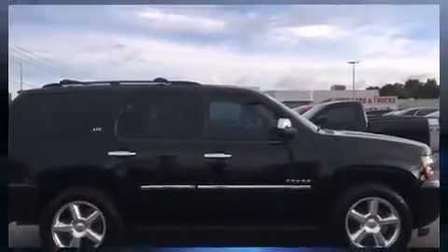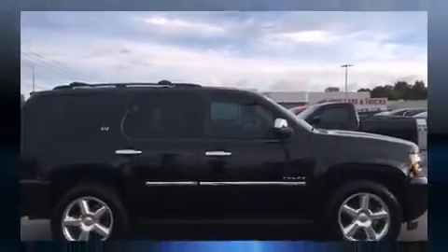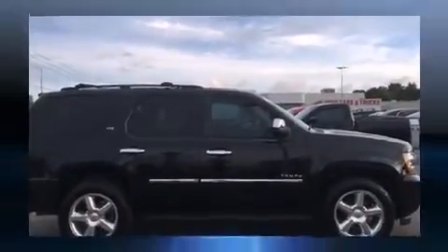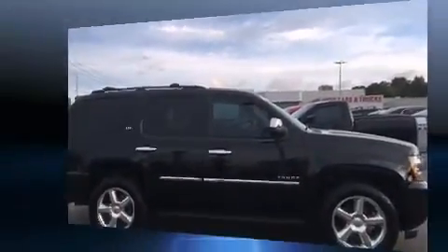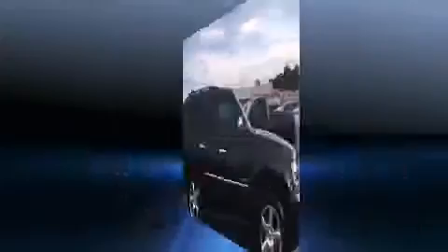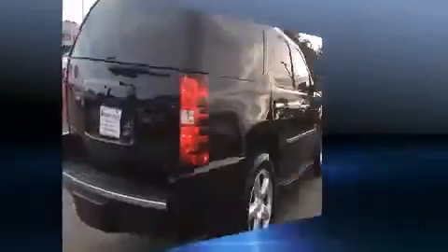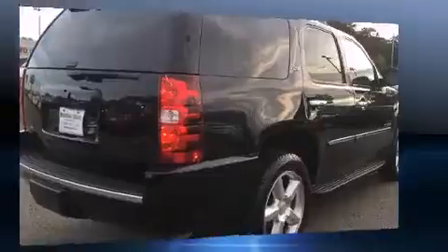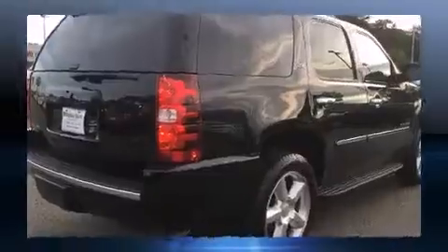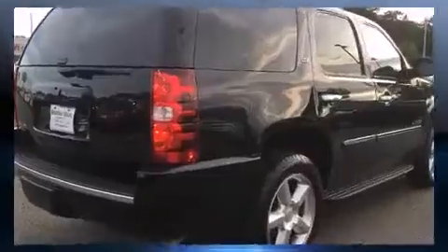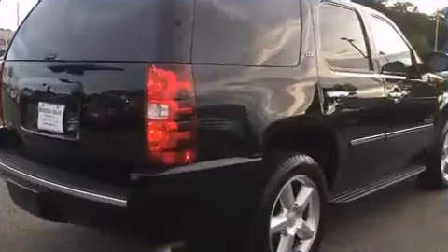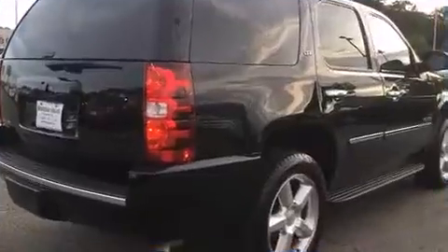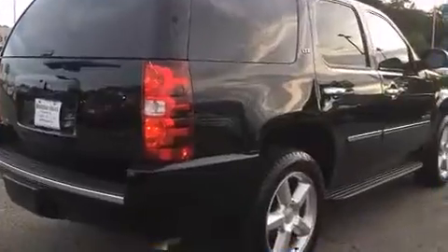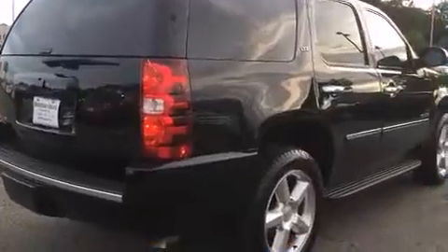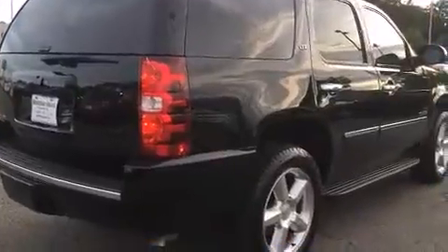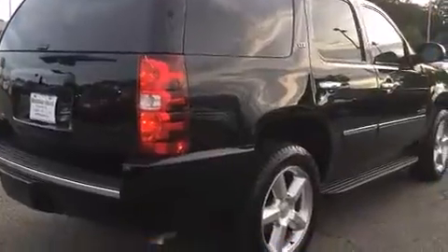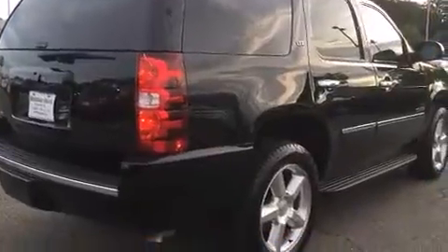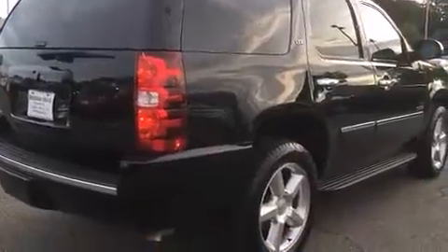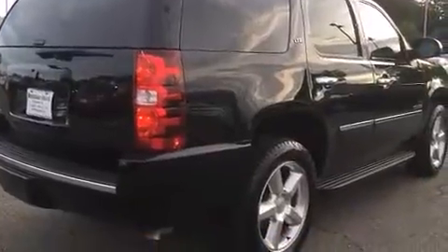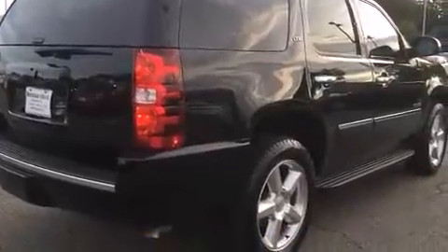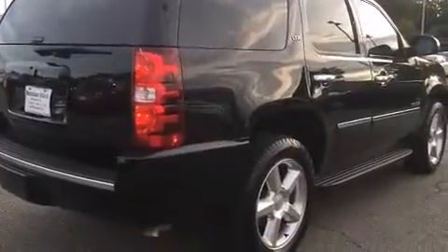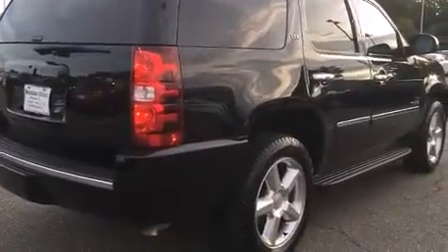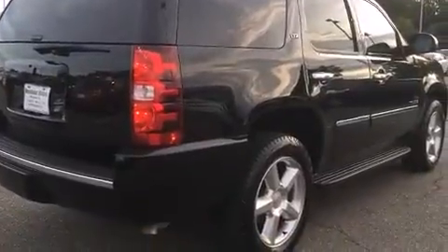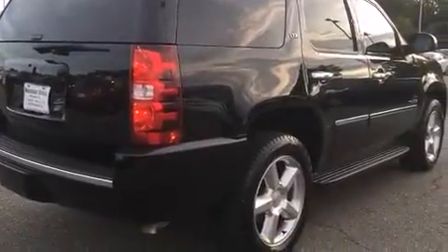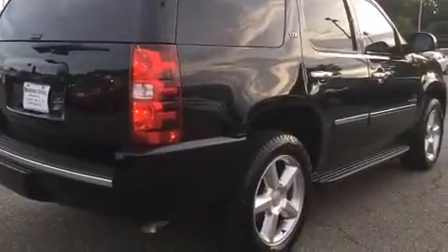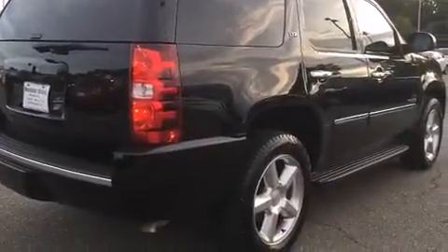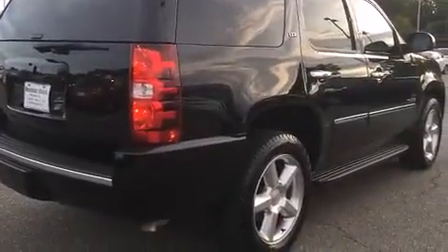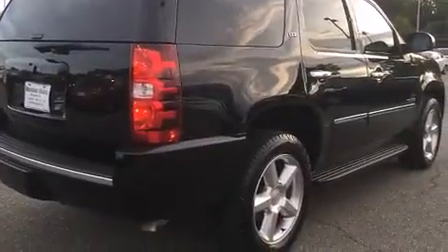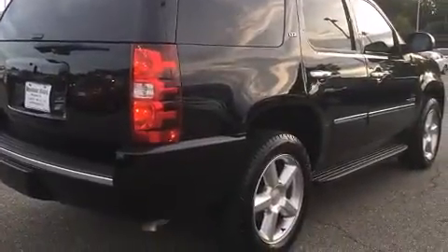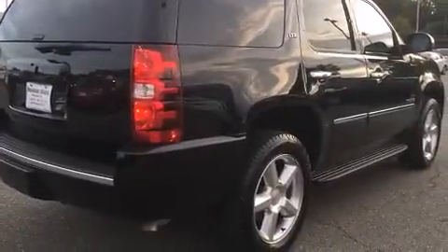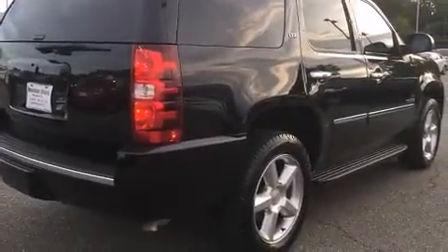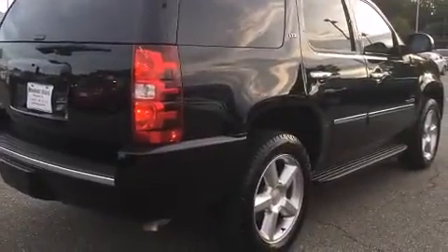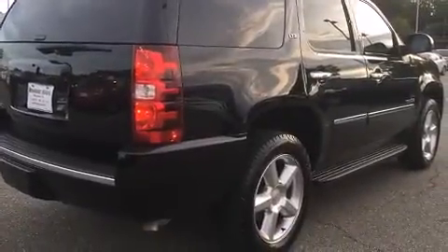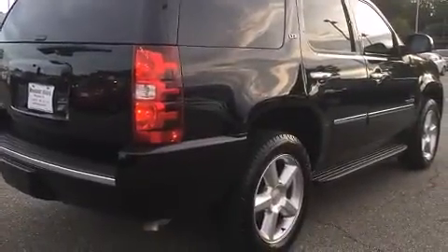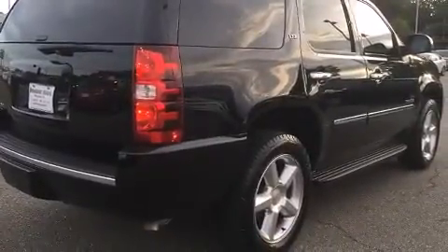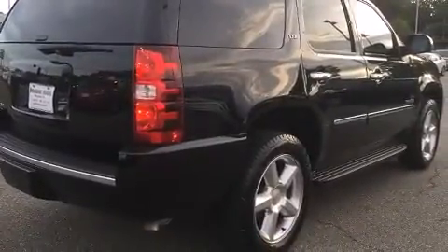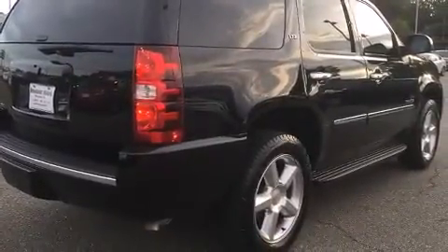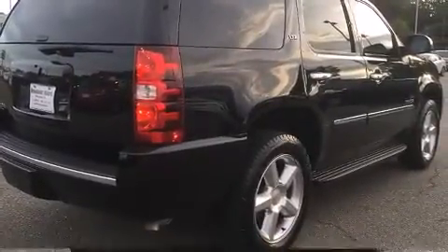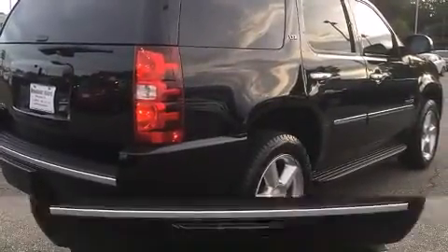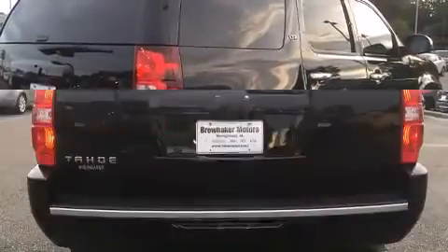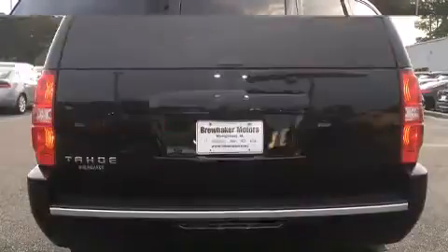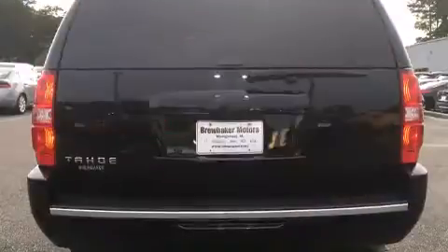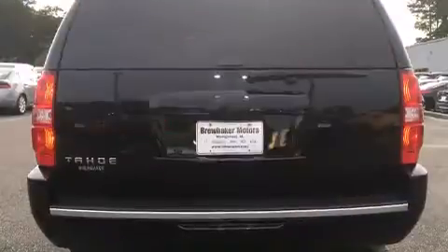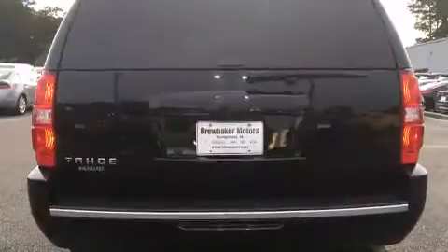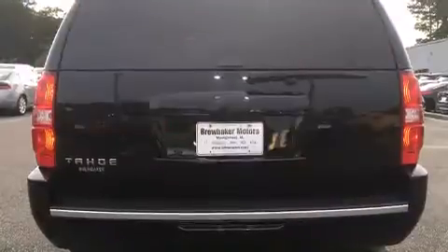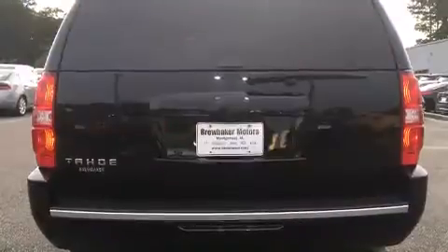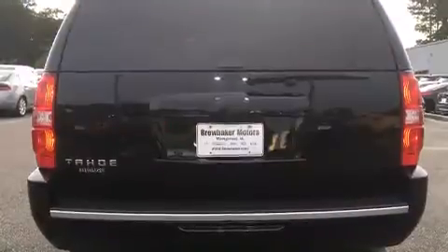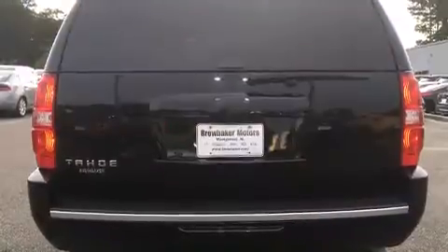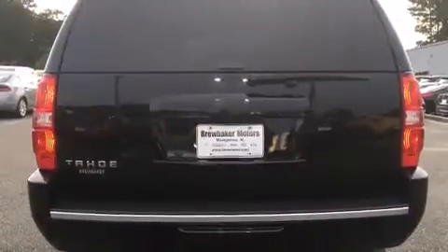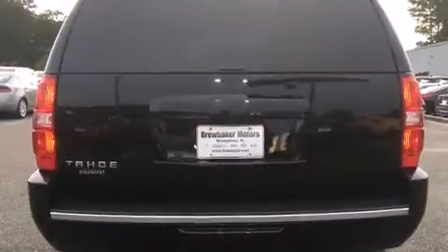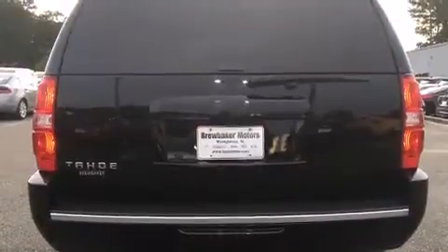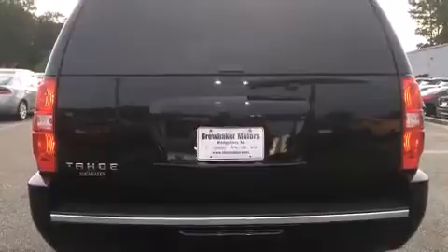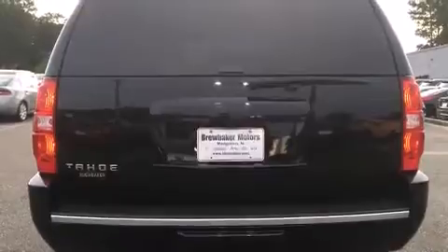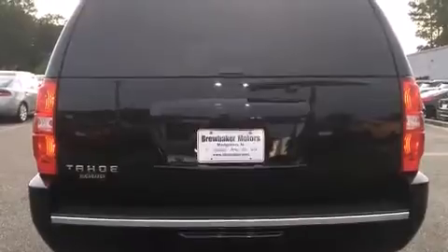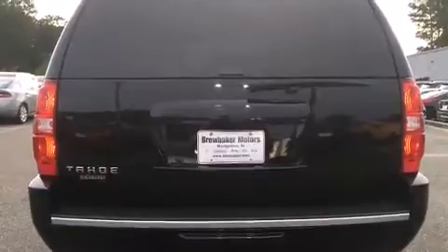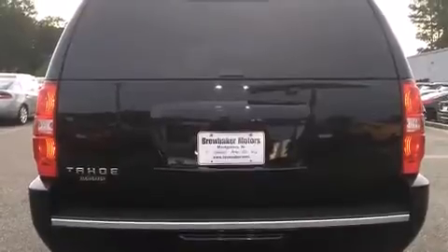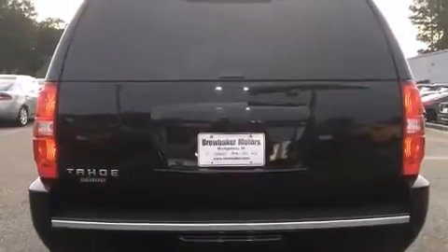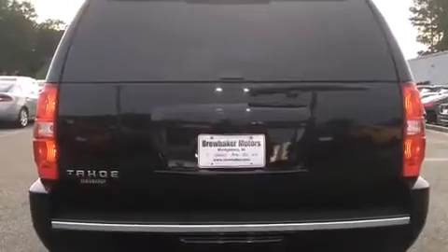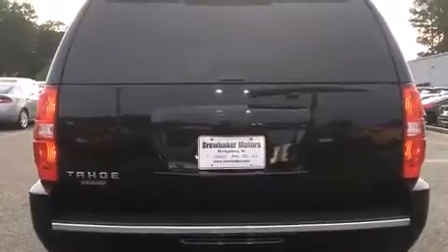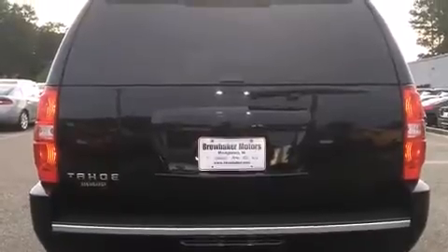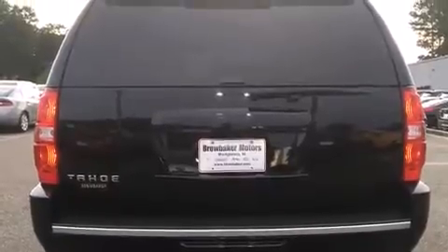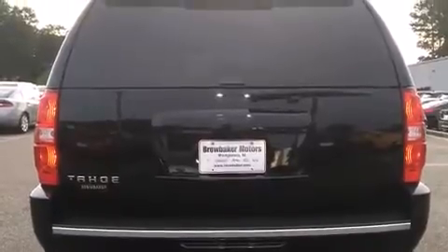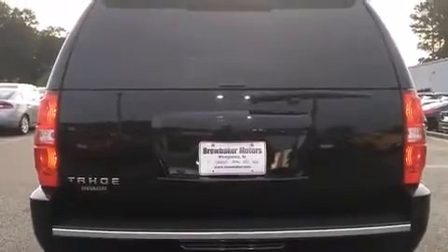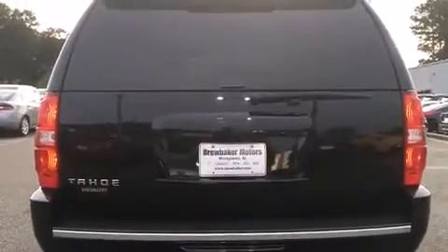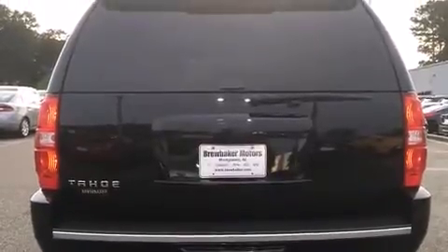Top features include a split folding rear seat, a blind spot monitoring system, turn signal indicator mirrors, and cruise control.